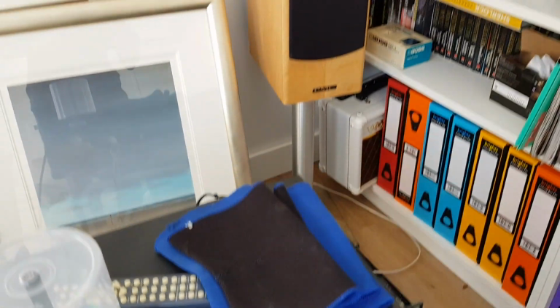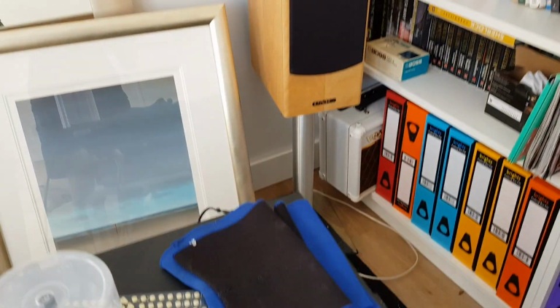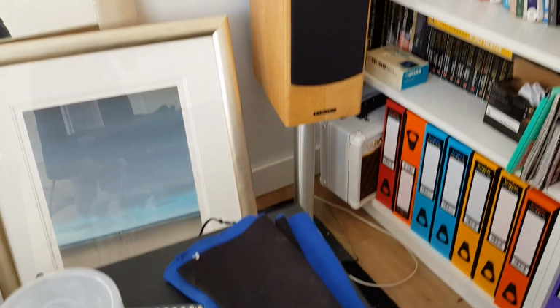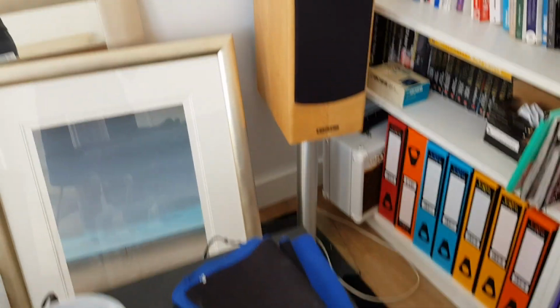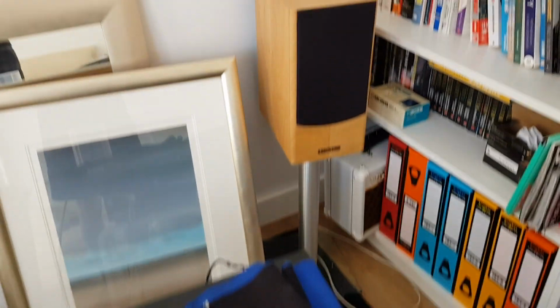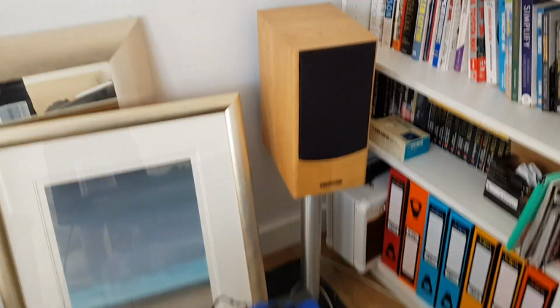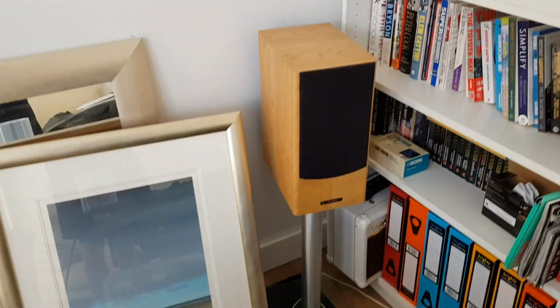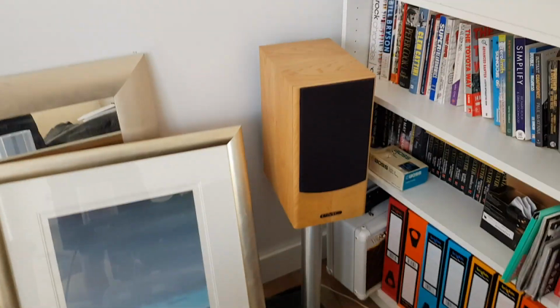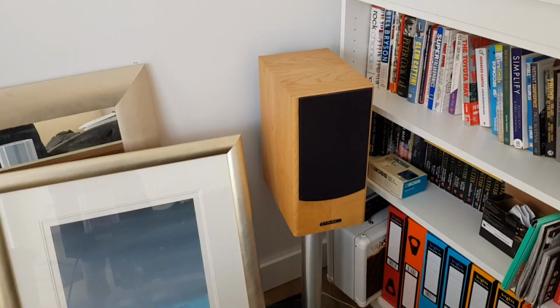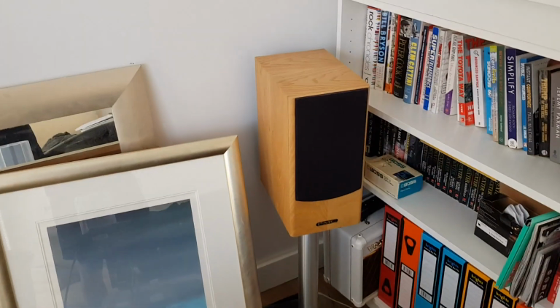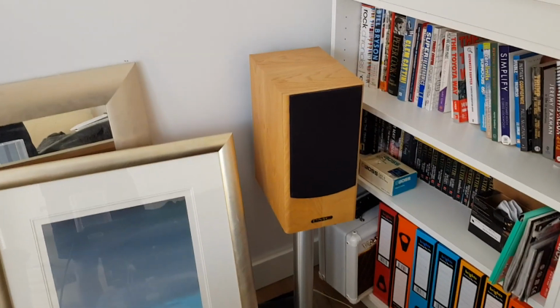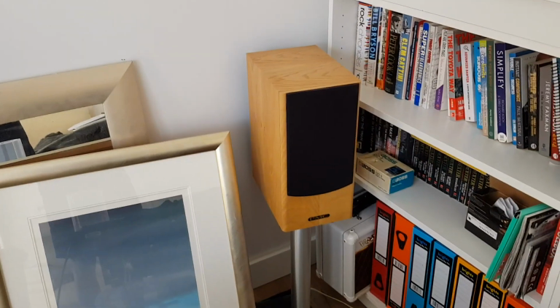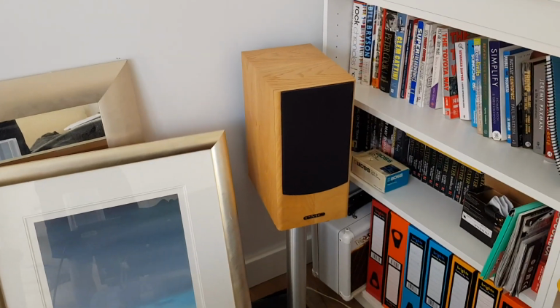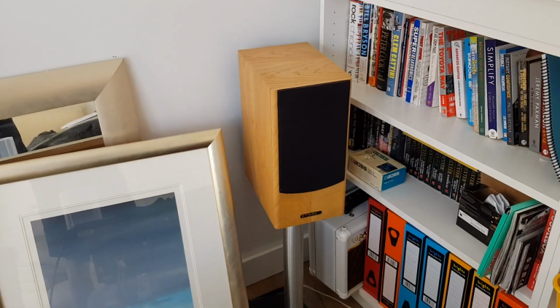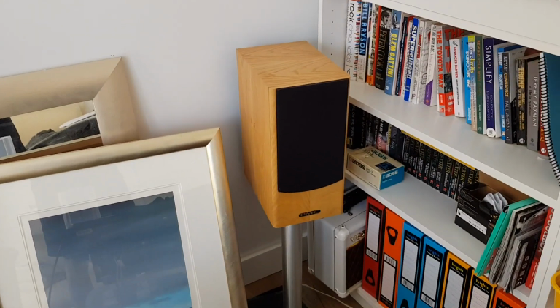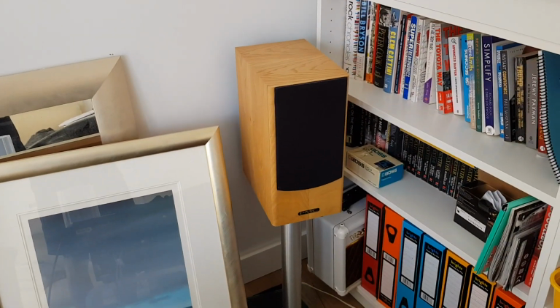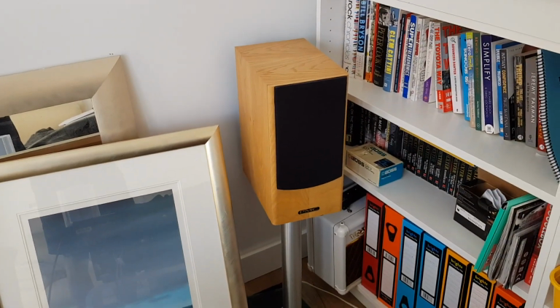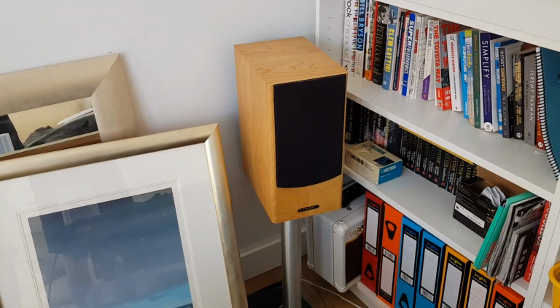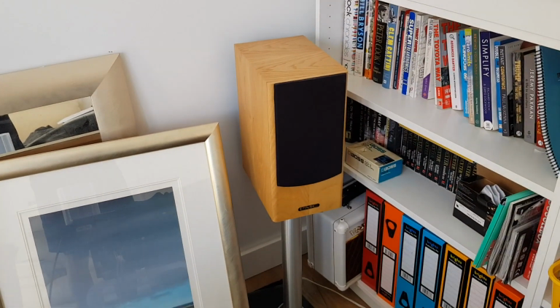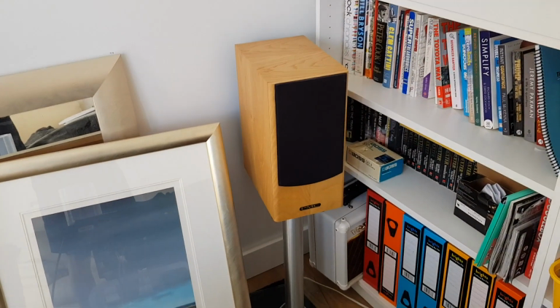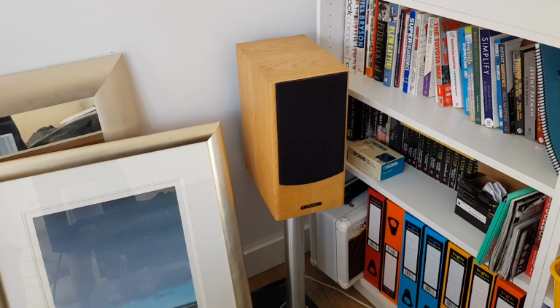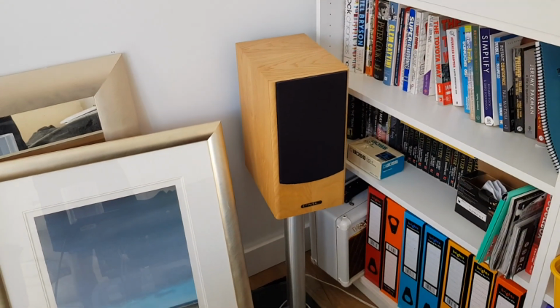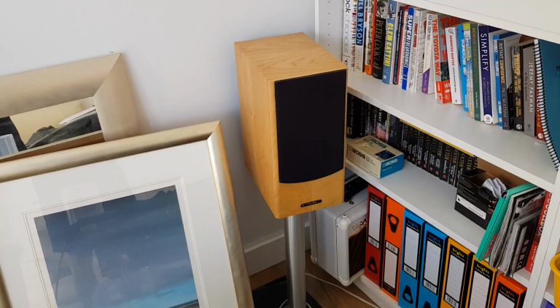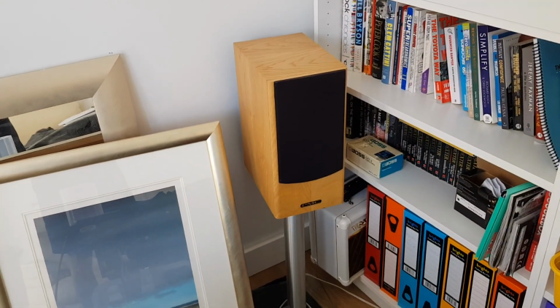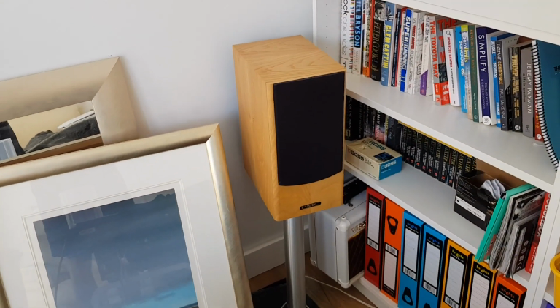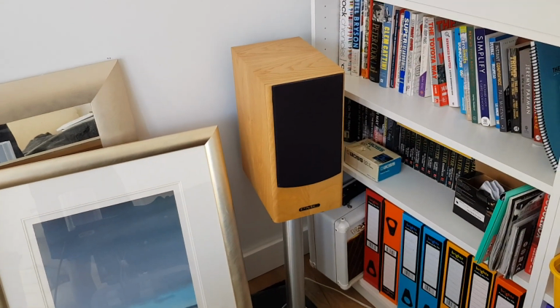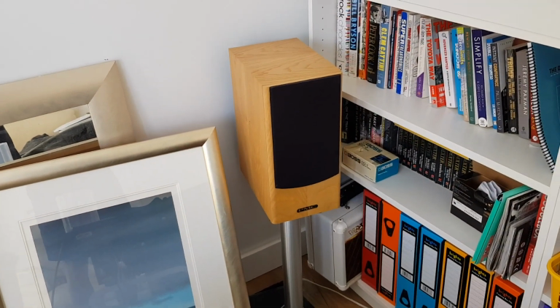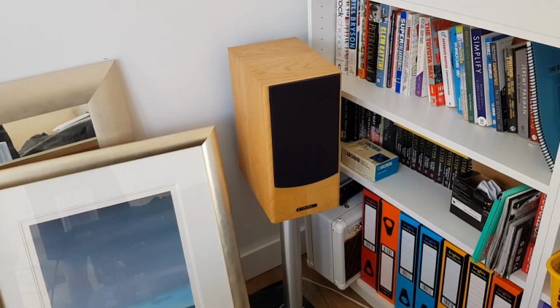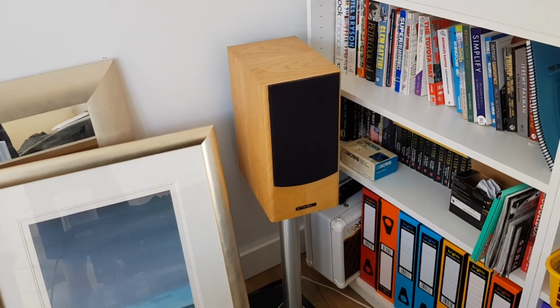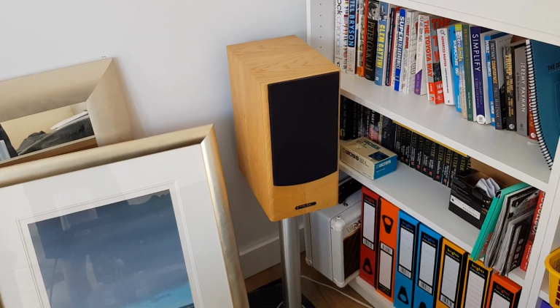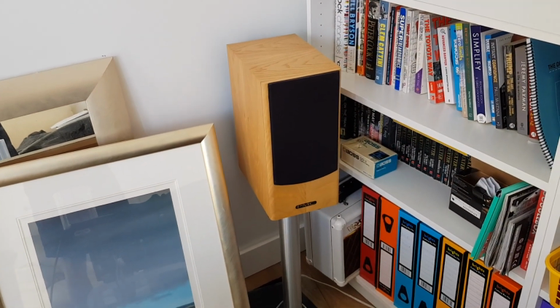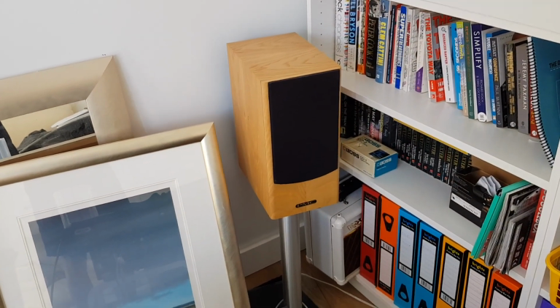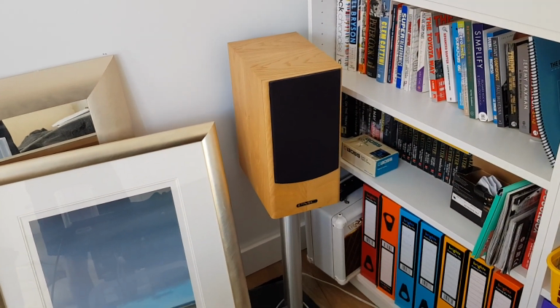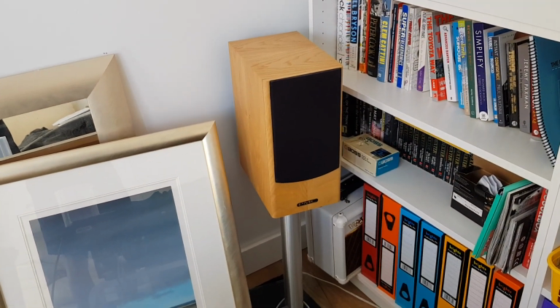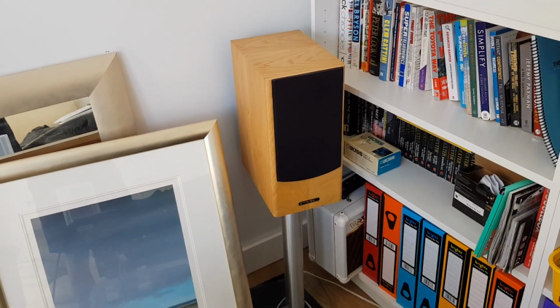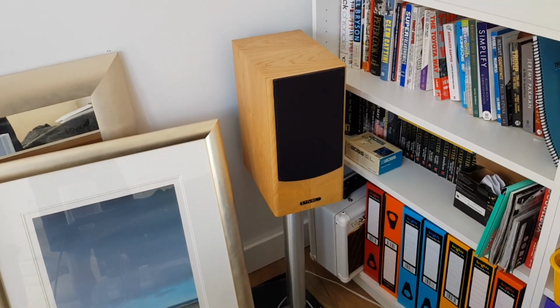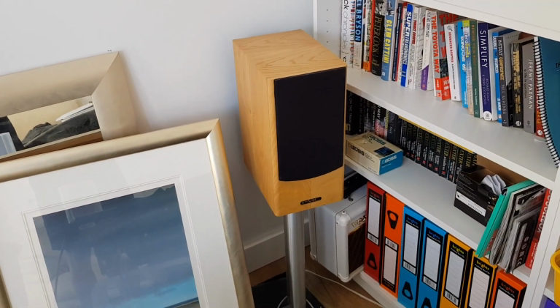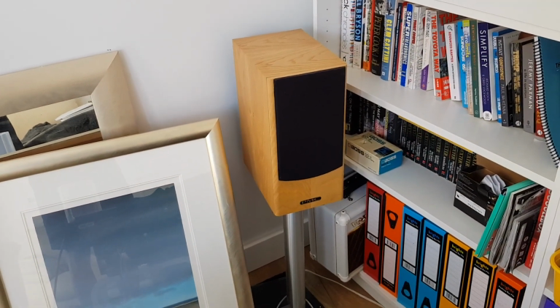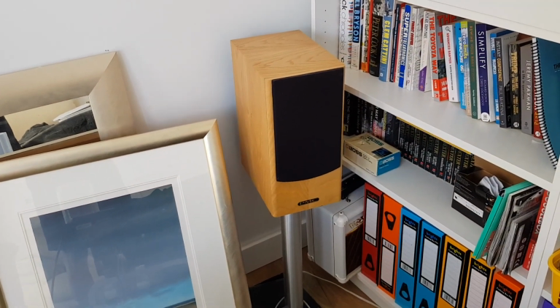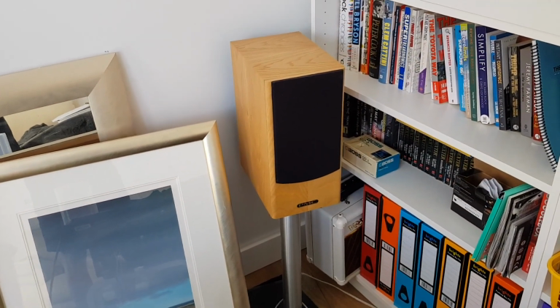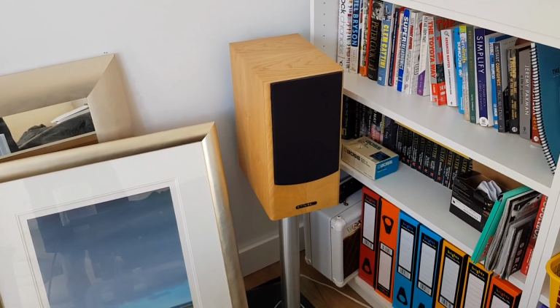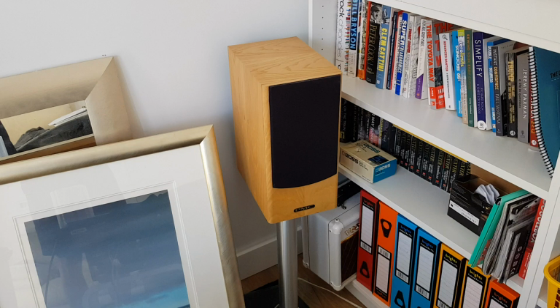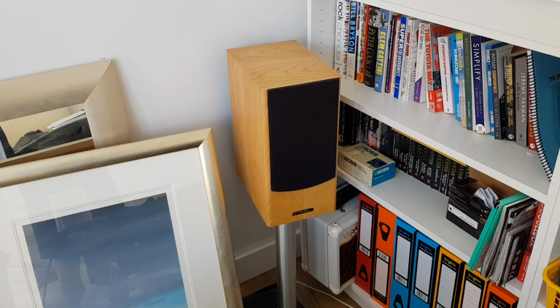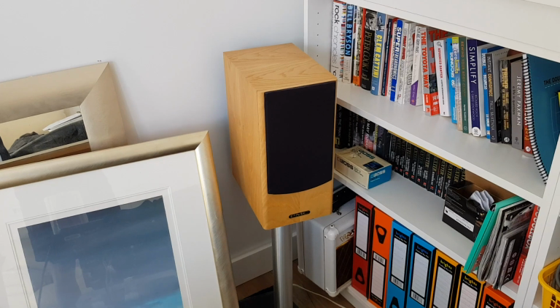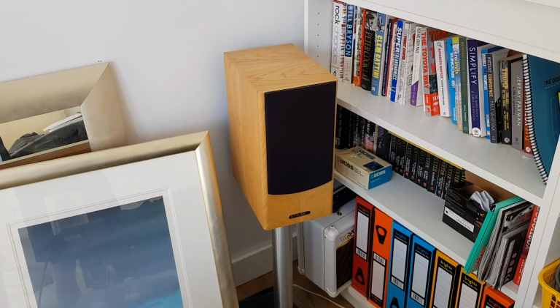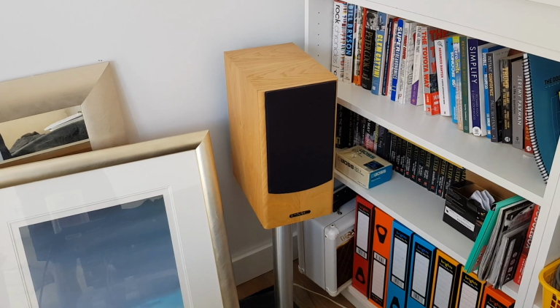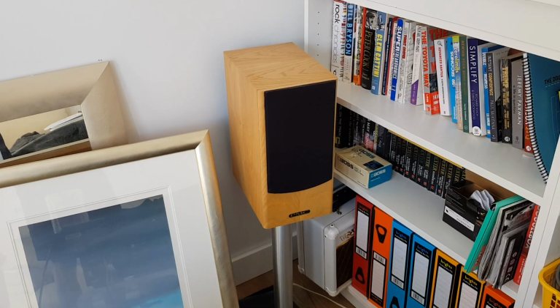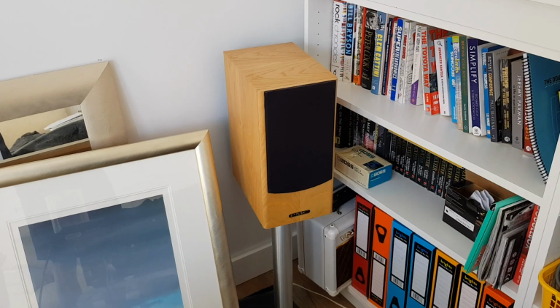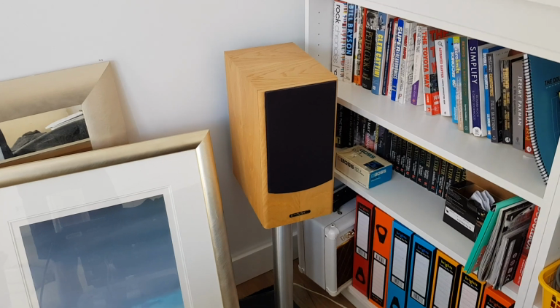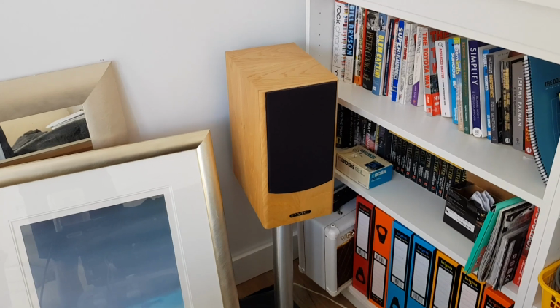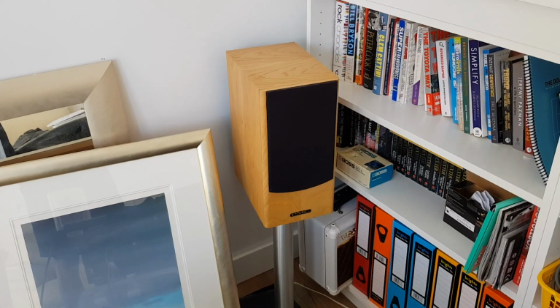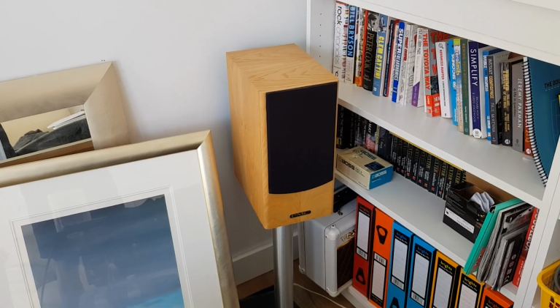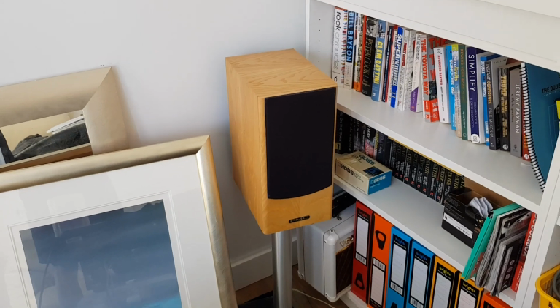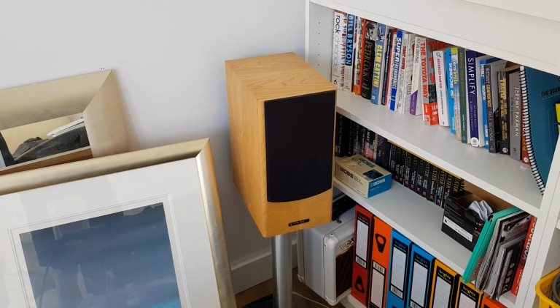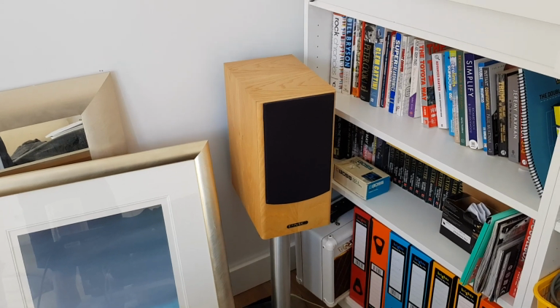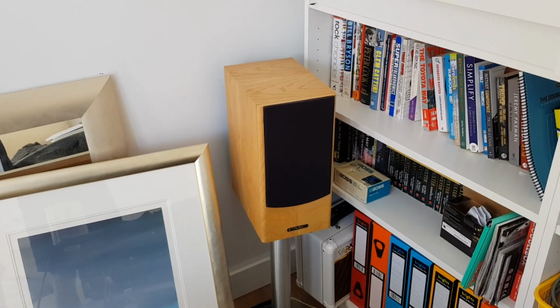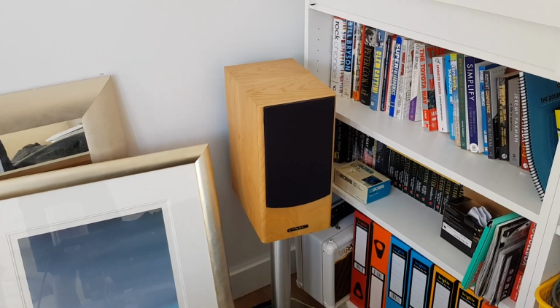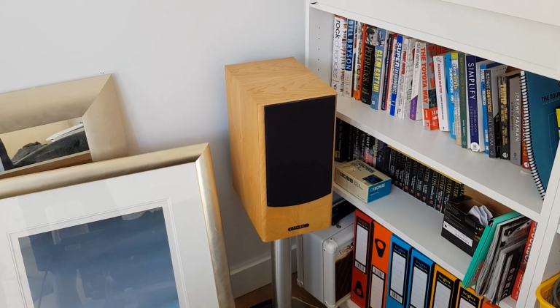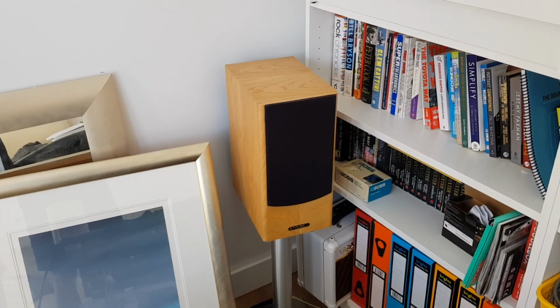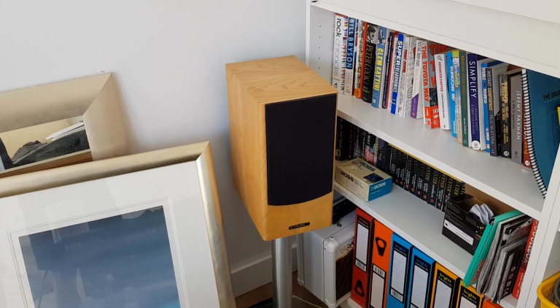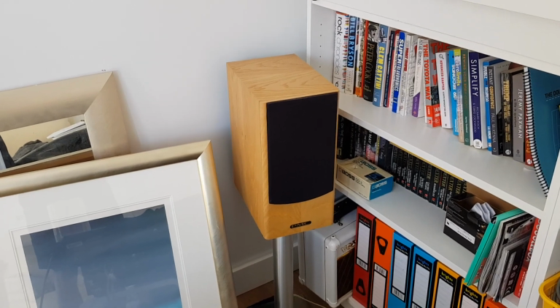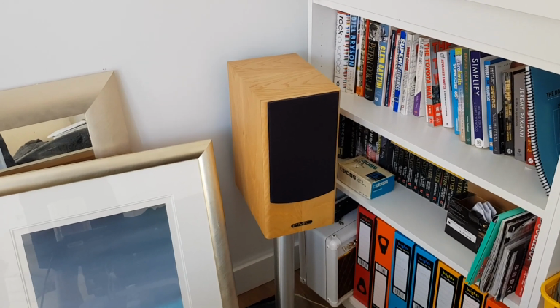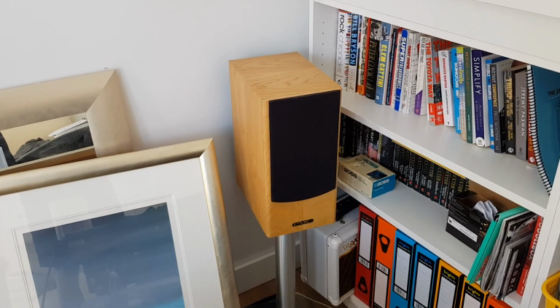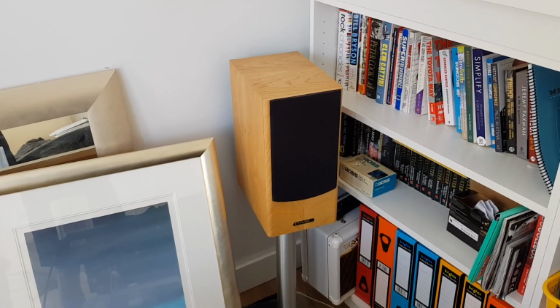Hopefully that will give you a bit of an idea about the soundproofing of the studio. This is a 12 by 8 QCB.